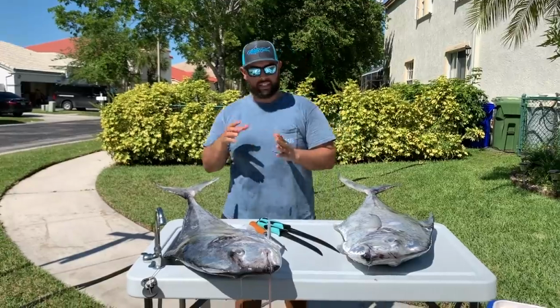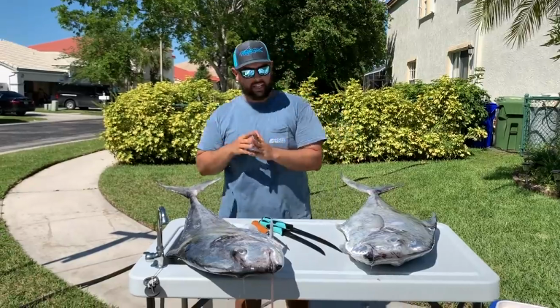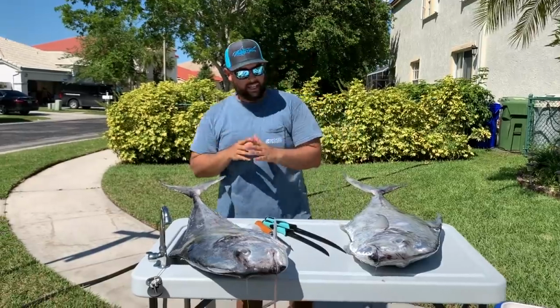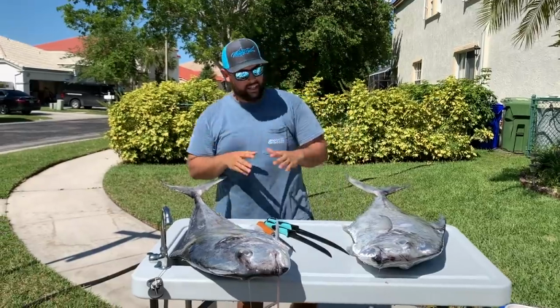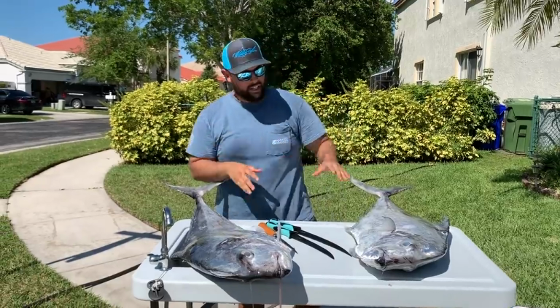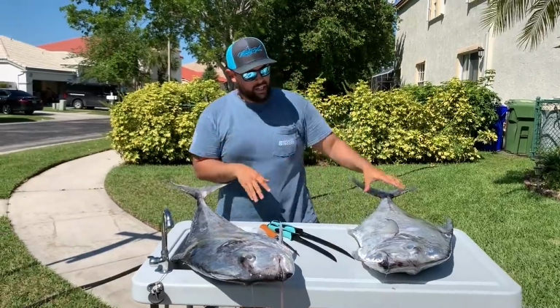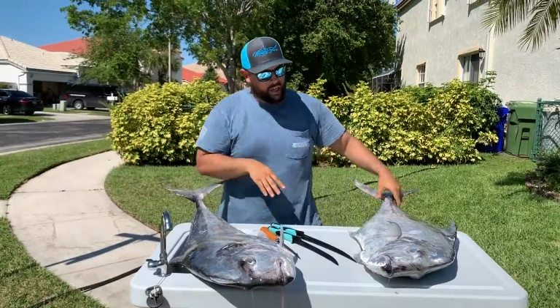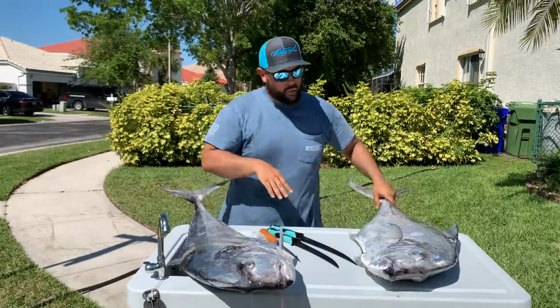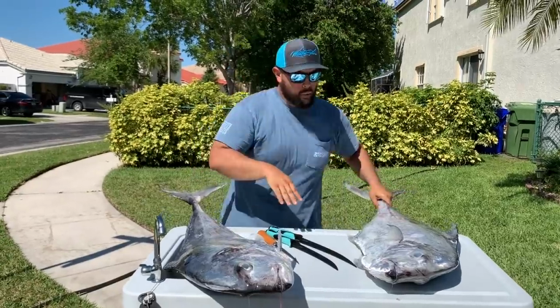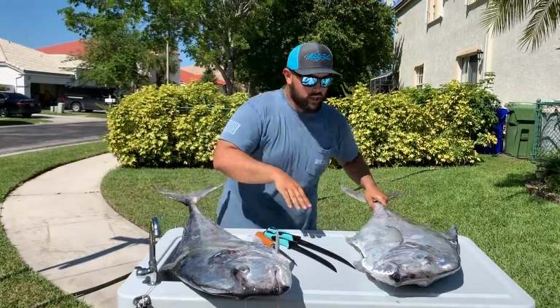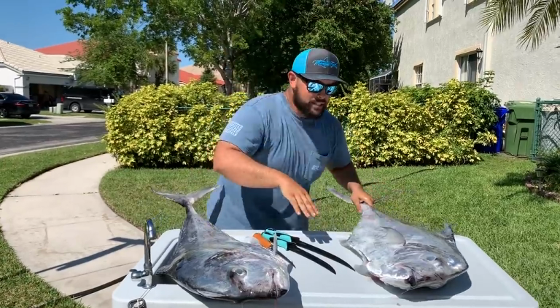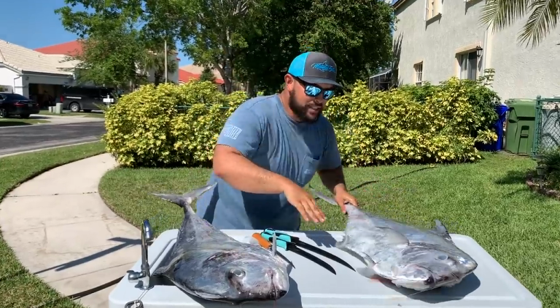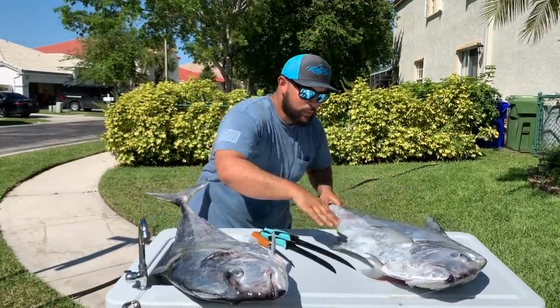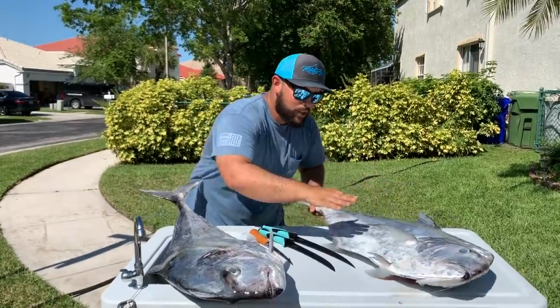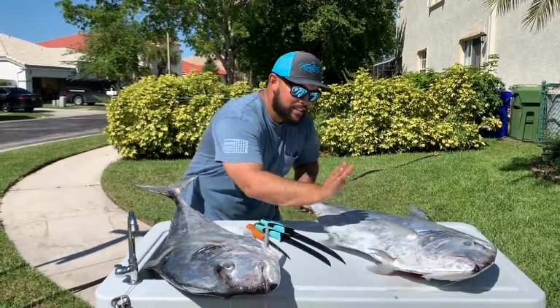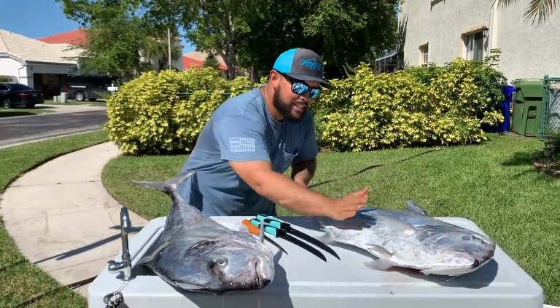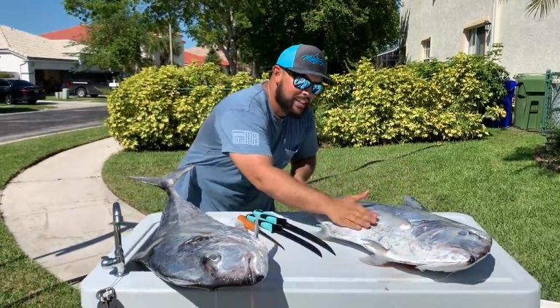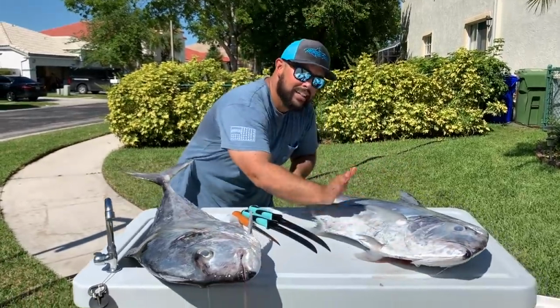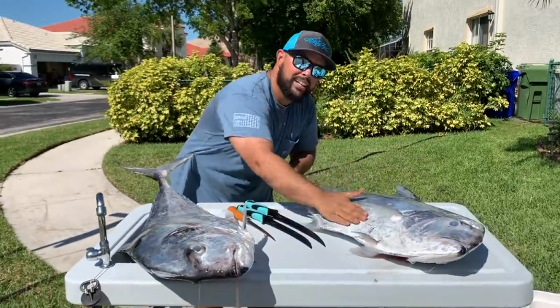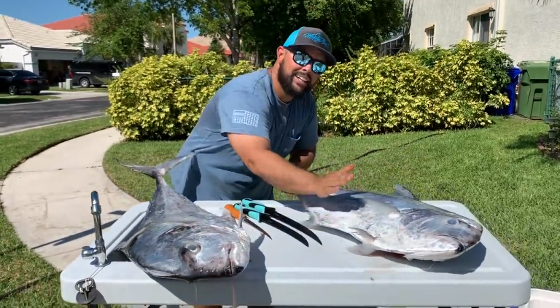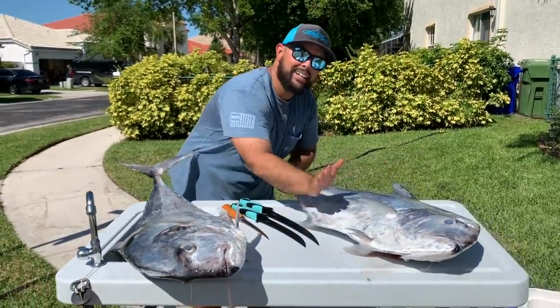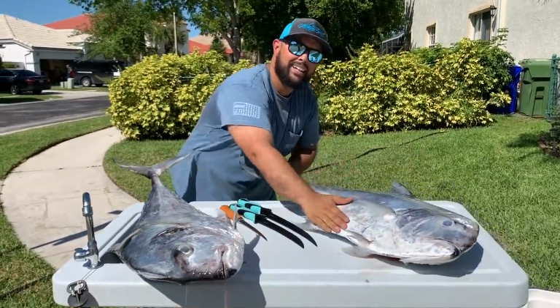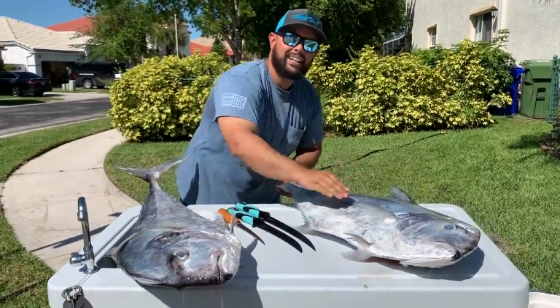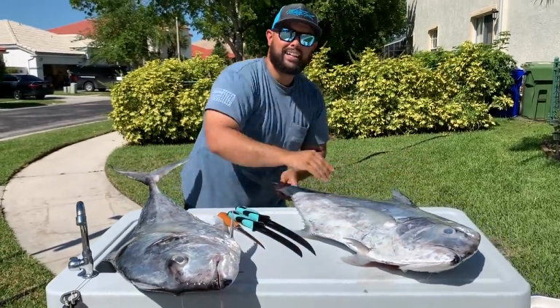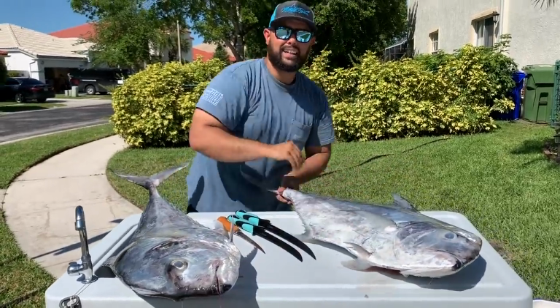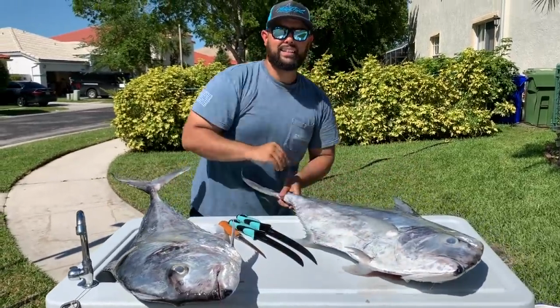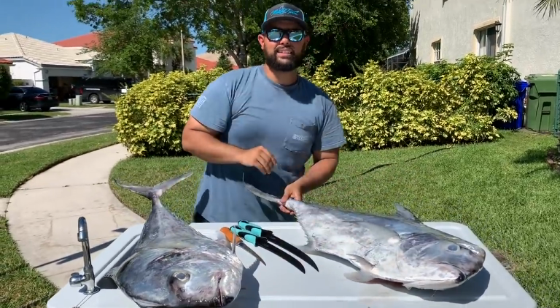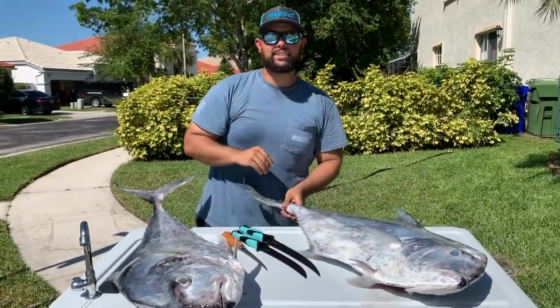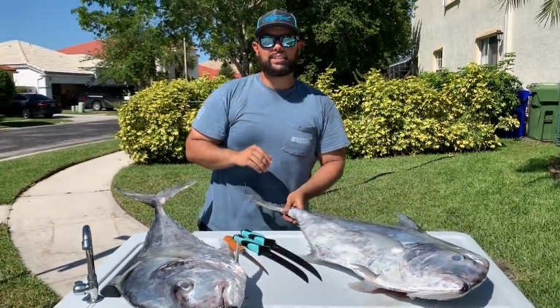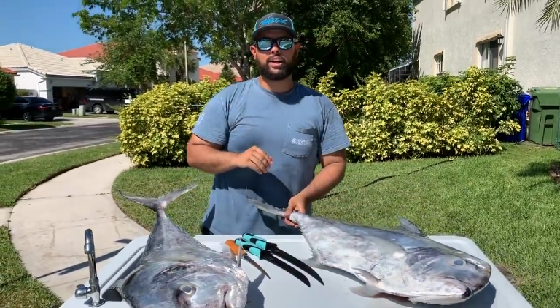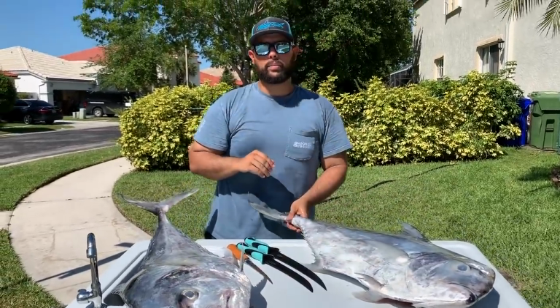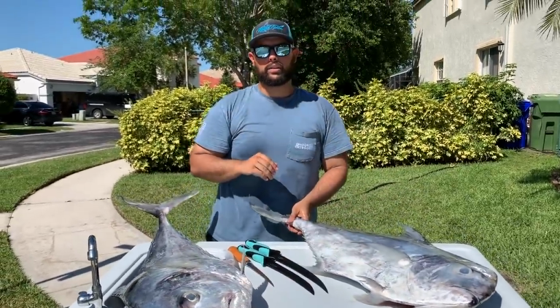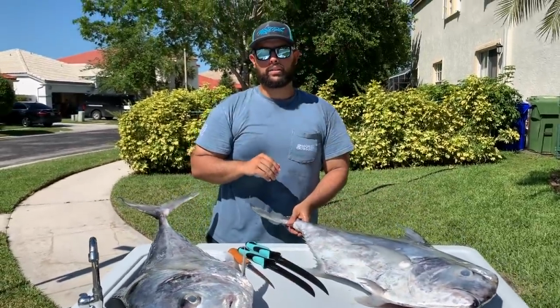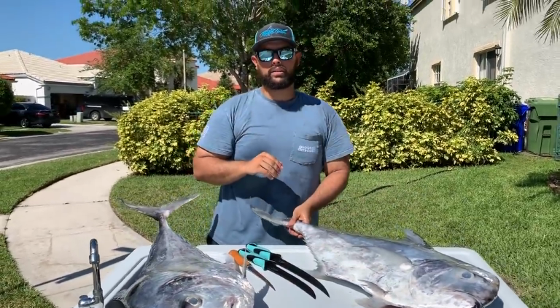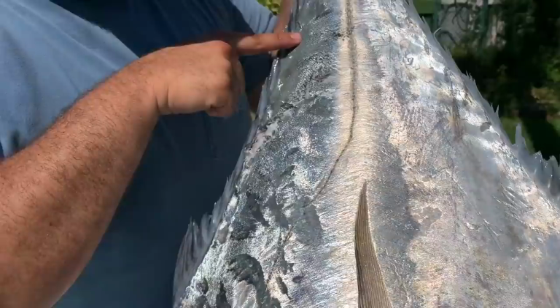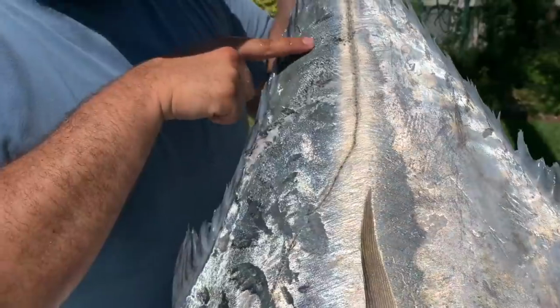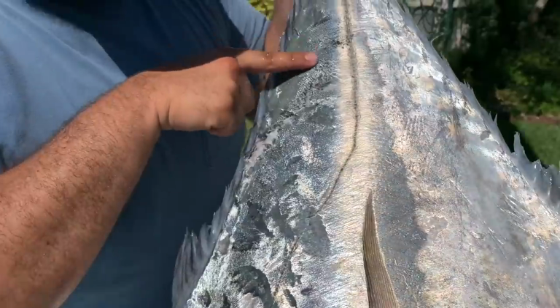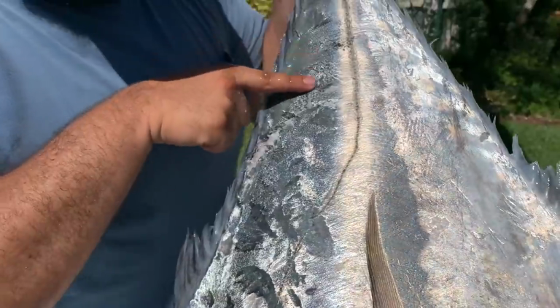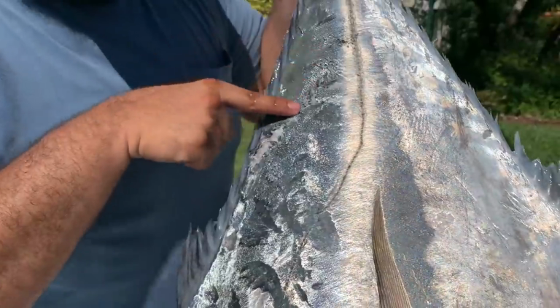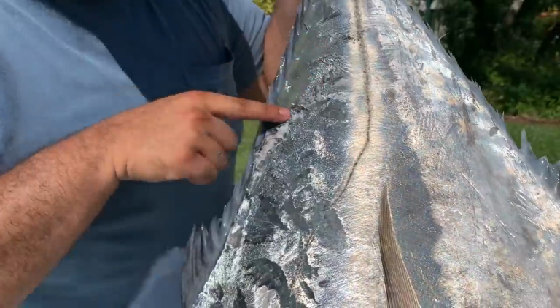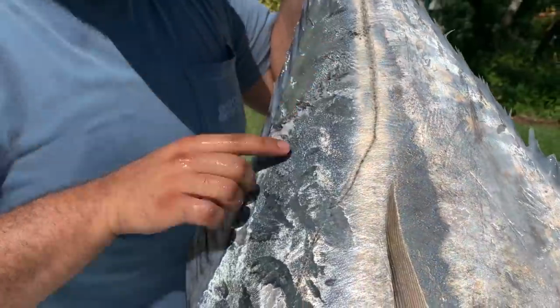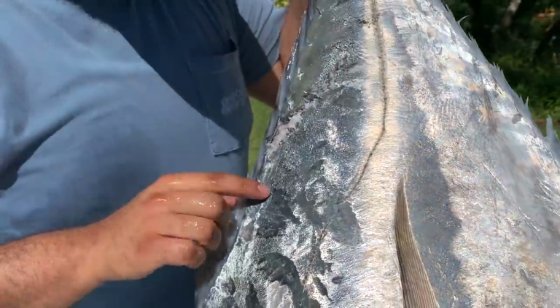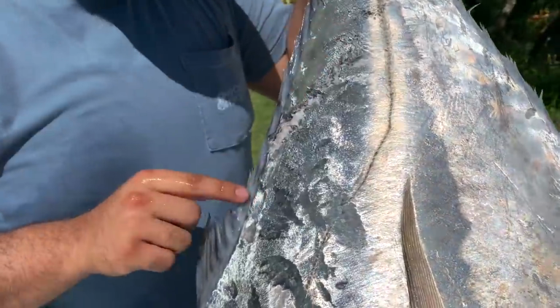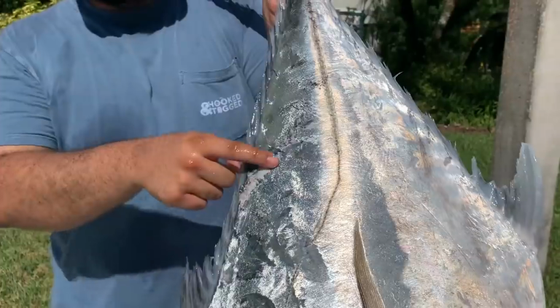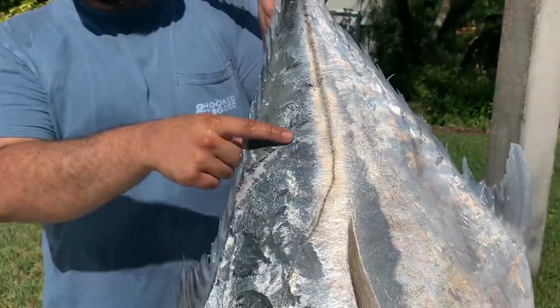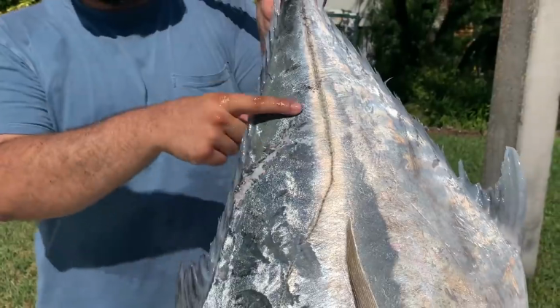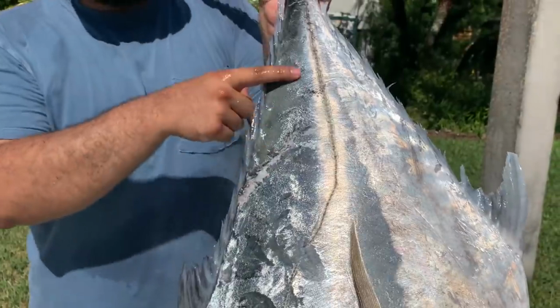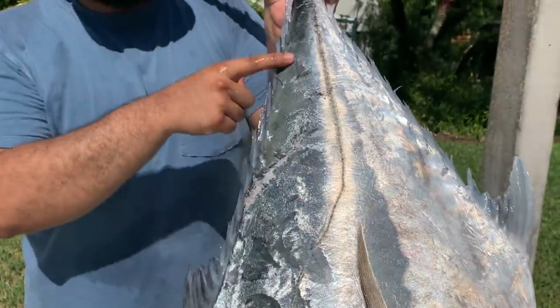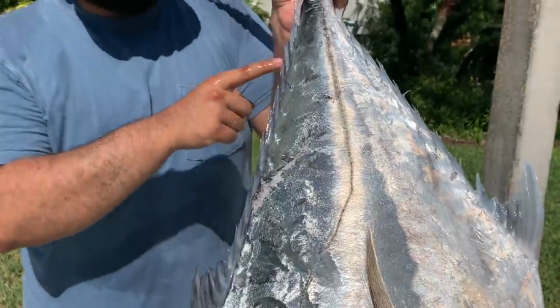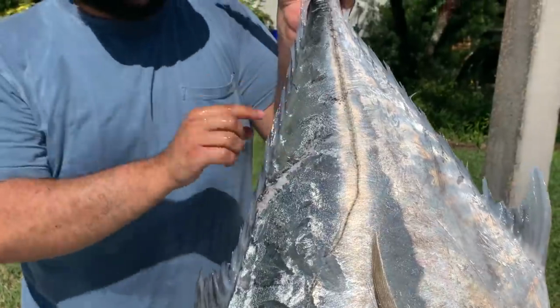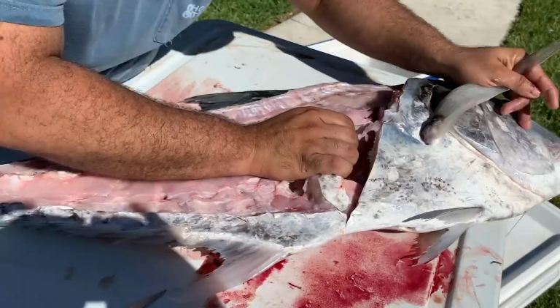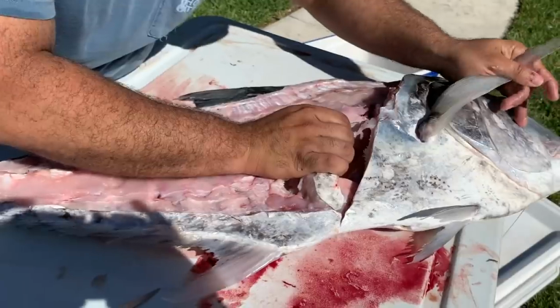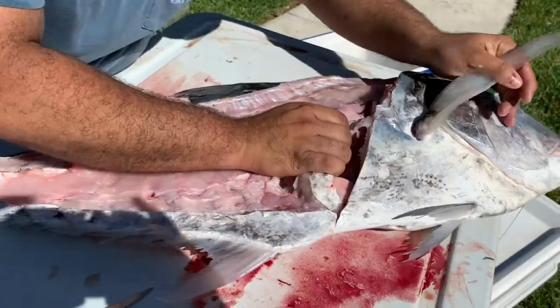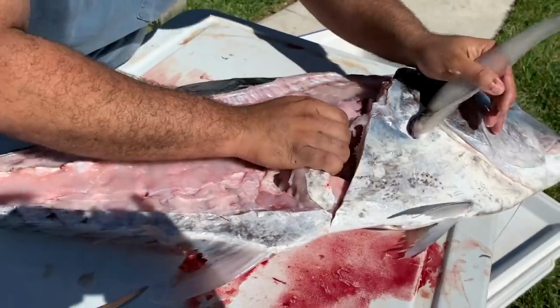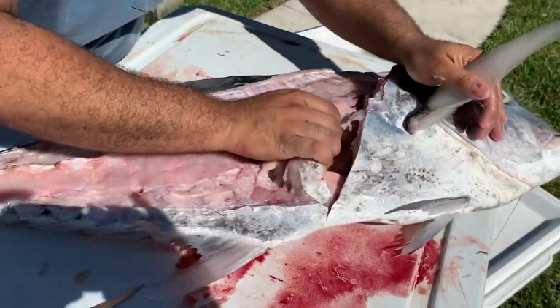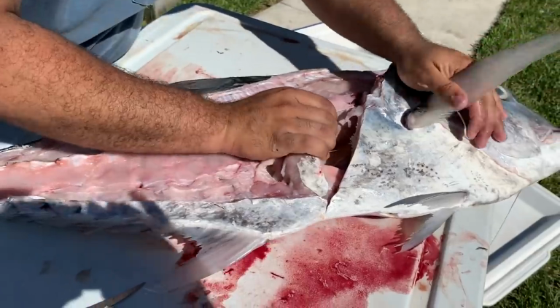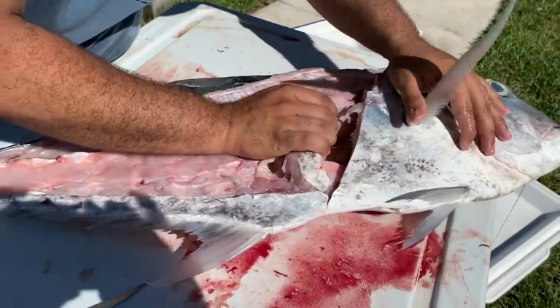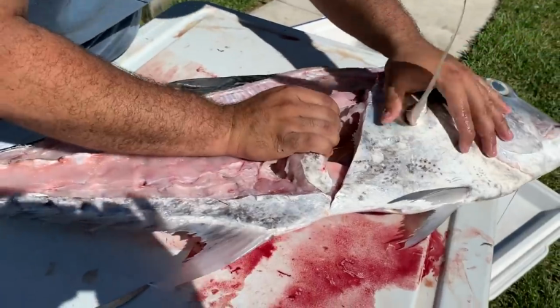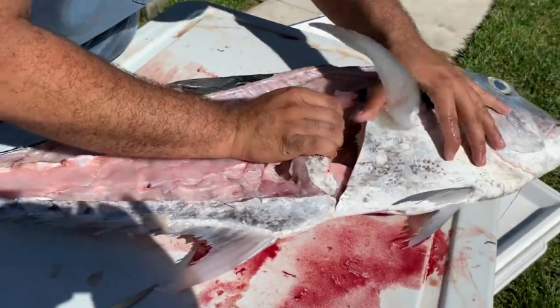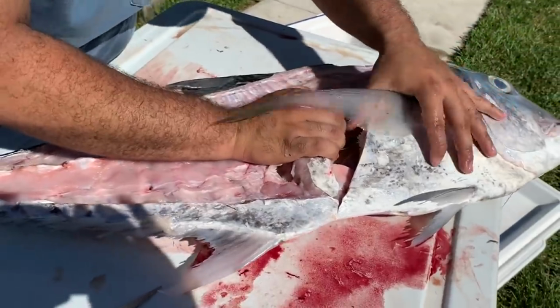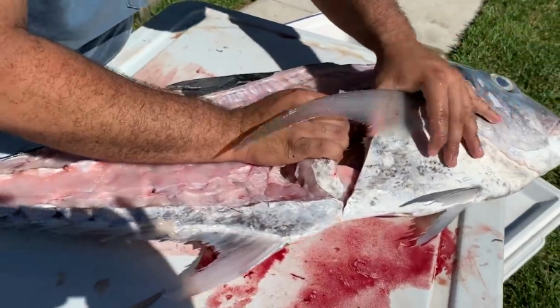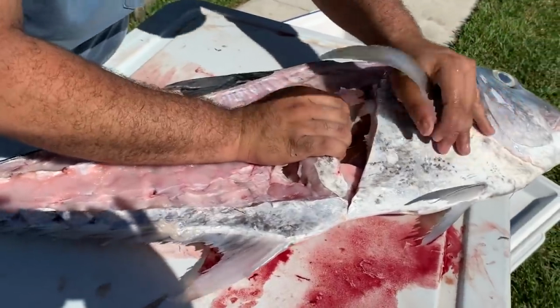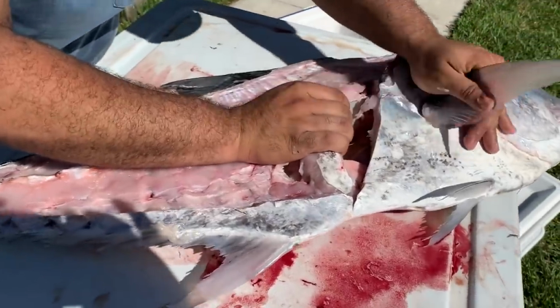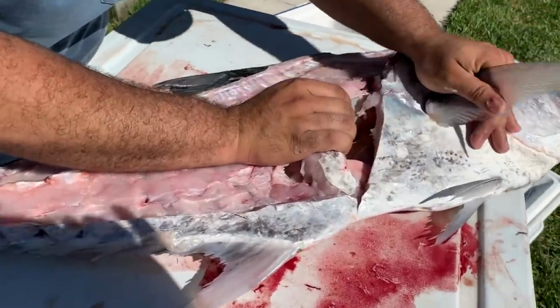So today we're gonna see what's in this tummy. This right here is a shark bite. Let's go ahead and see what's in here.